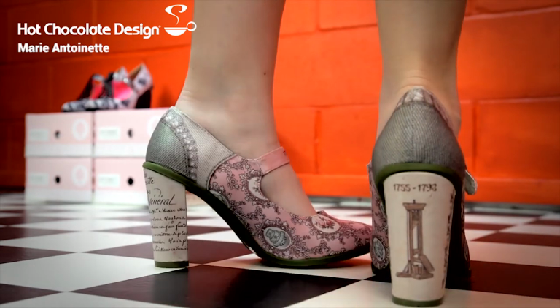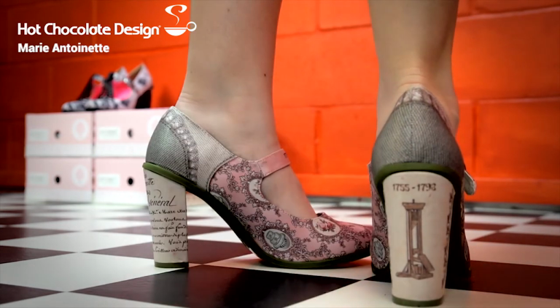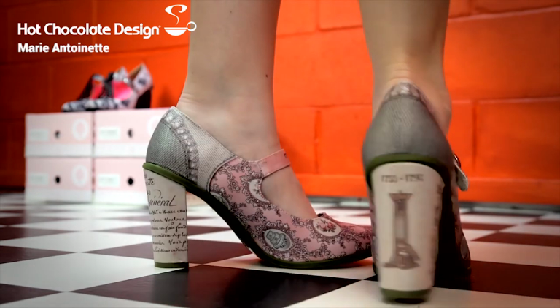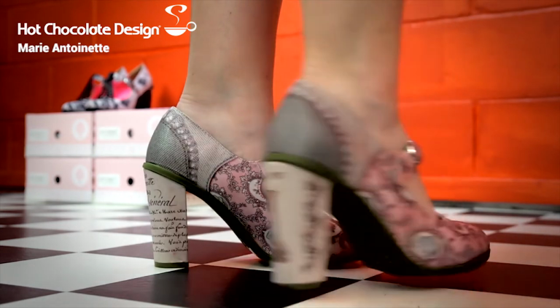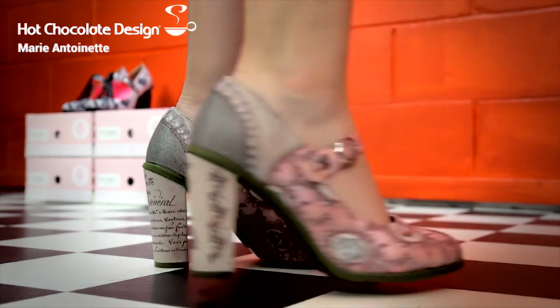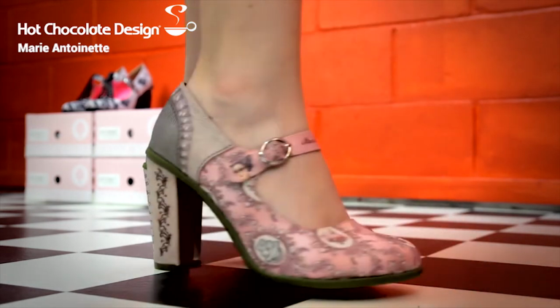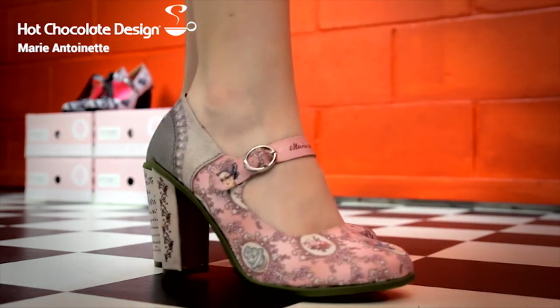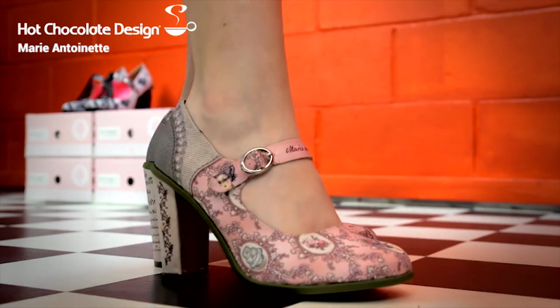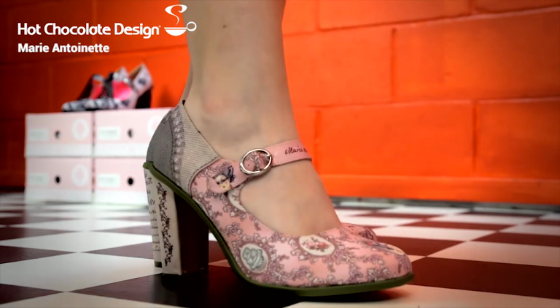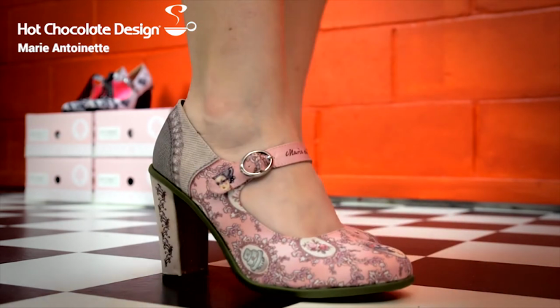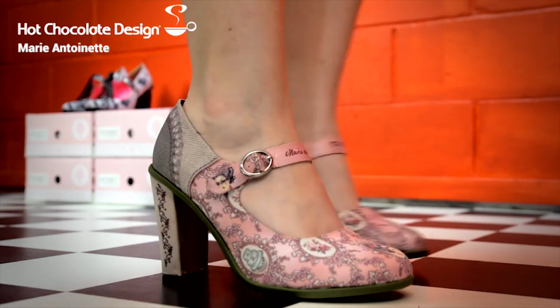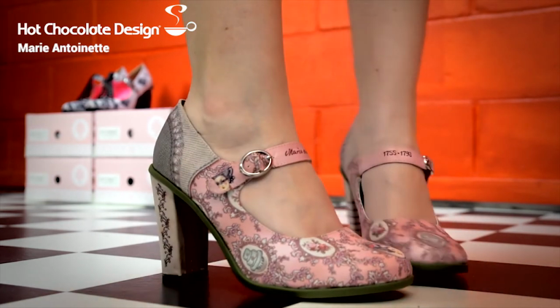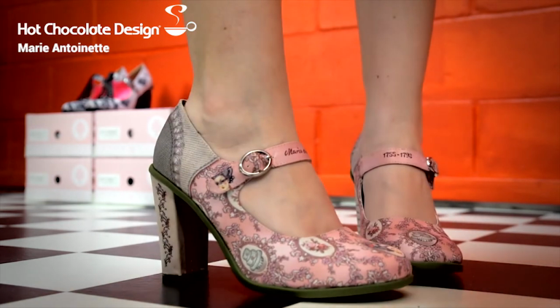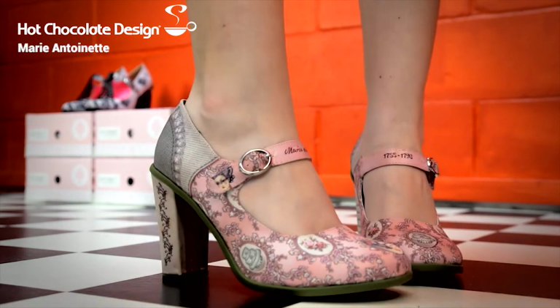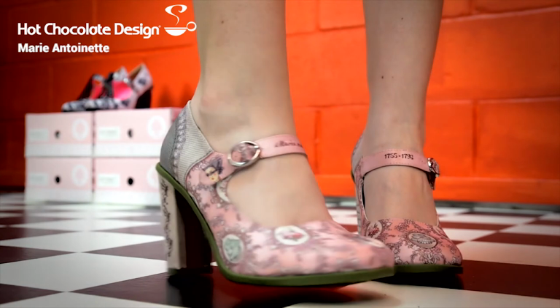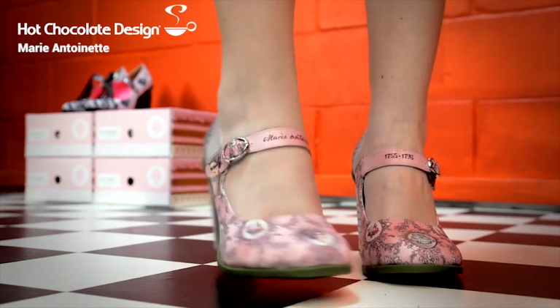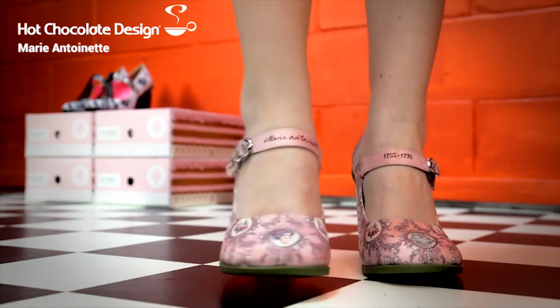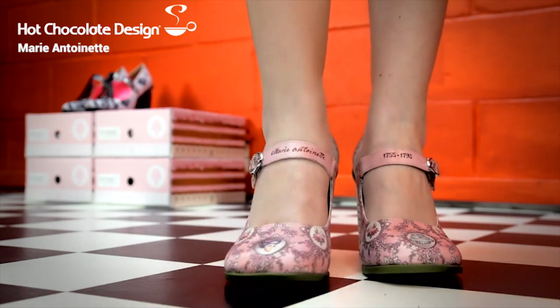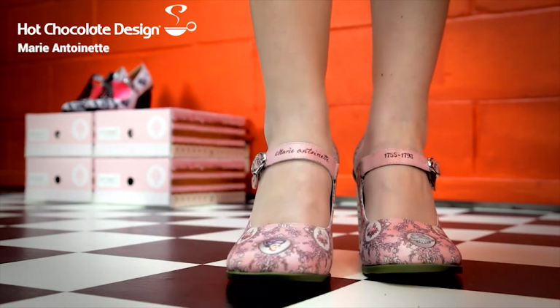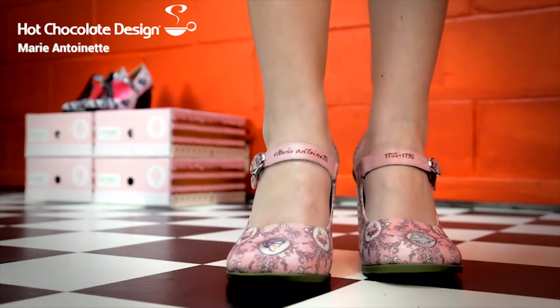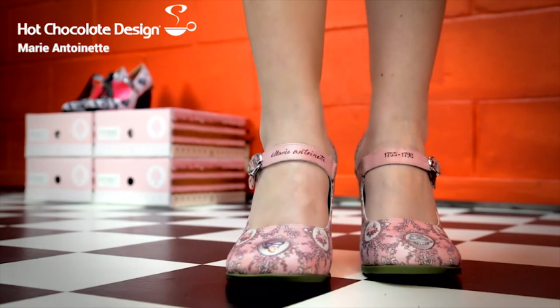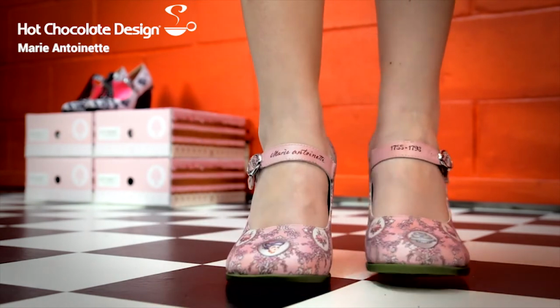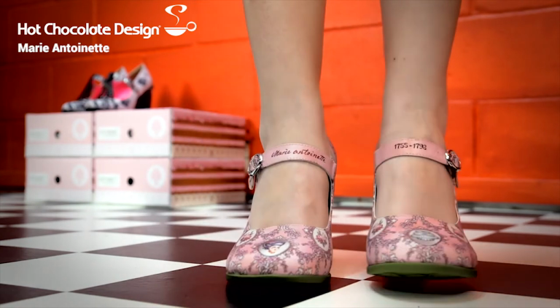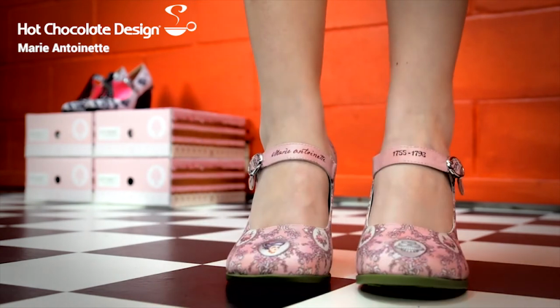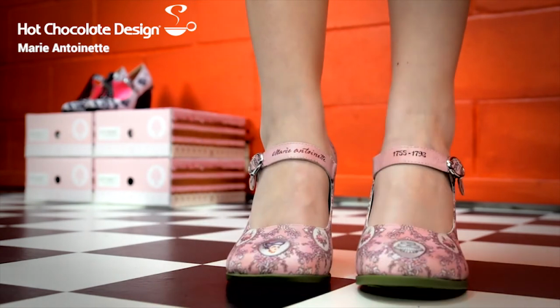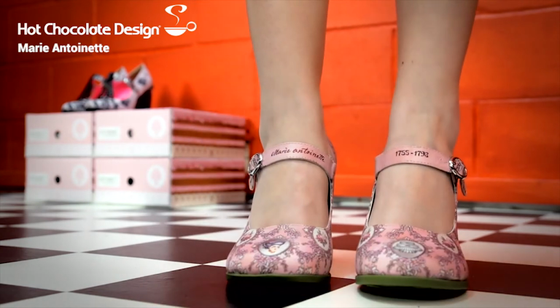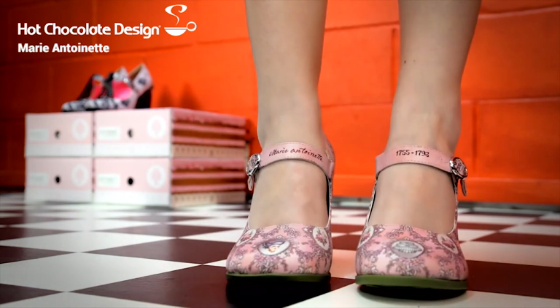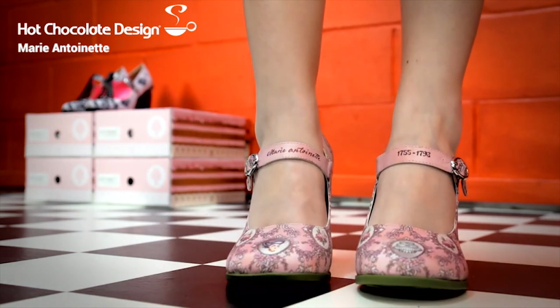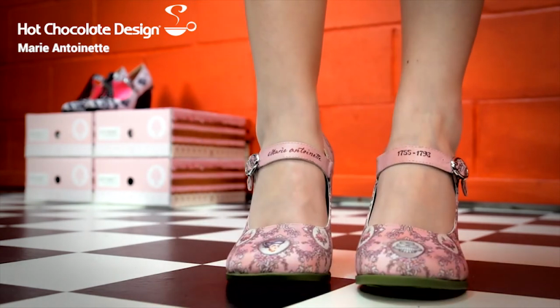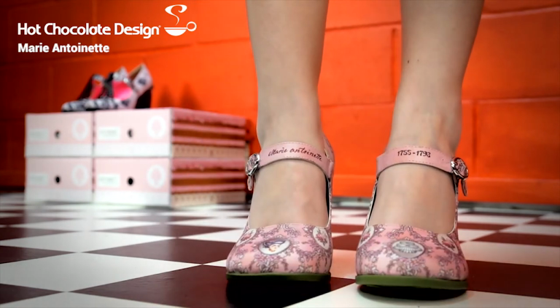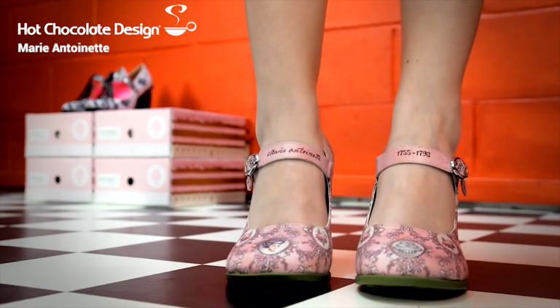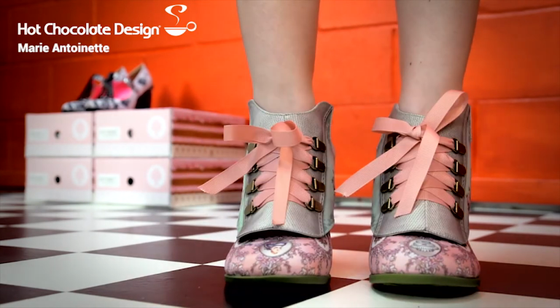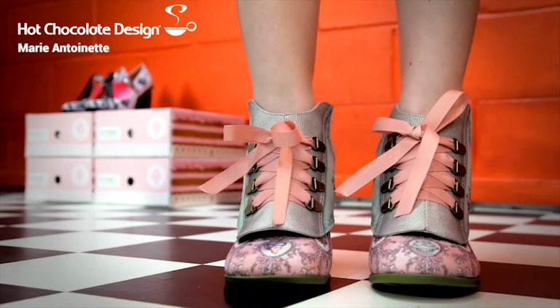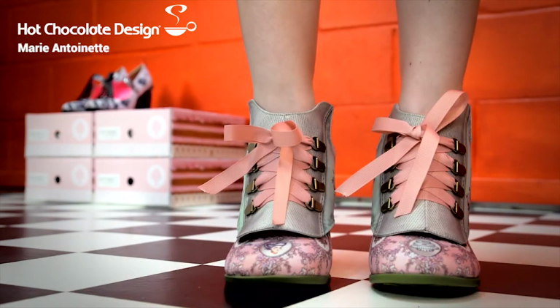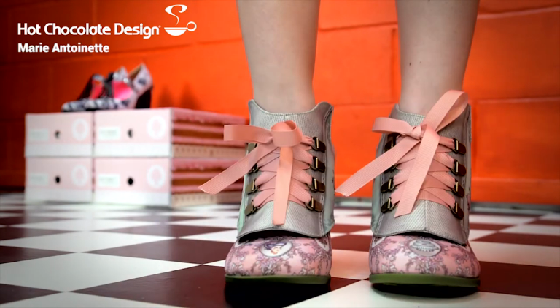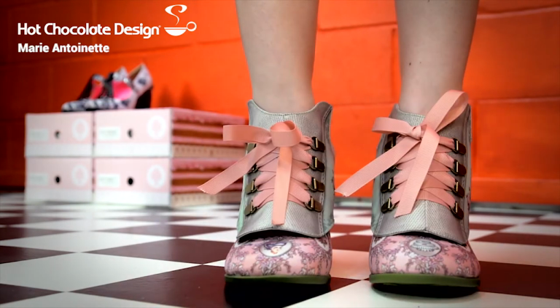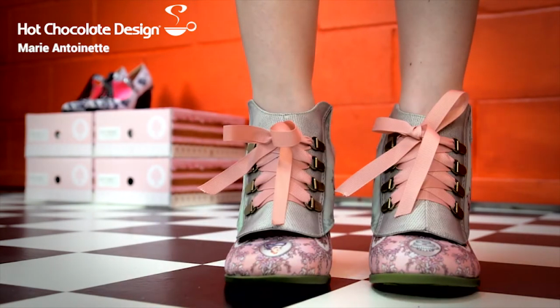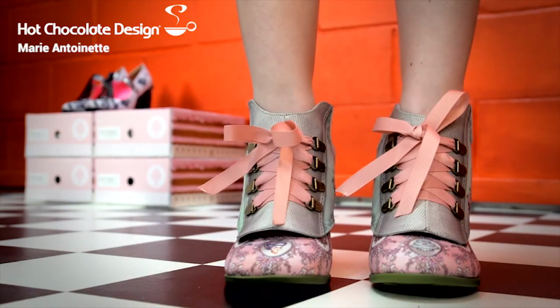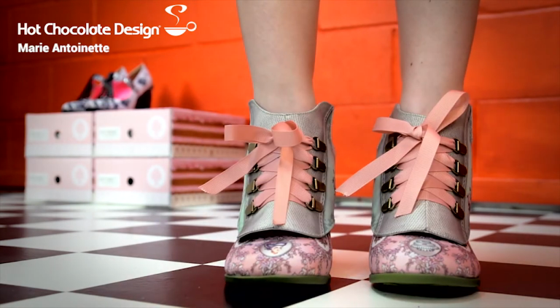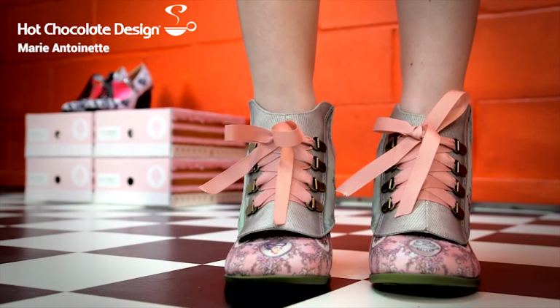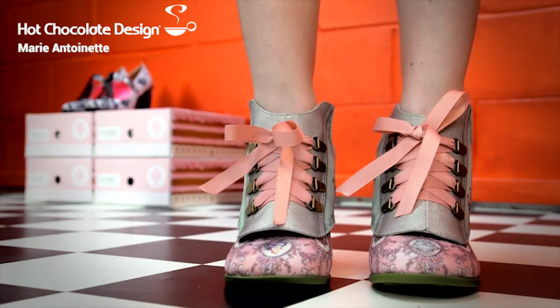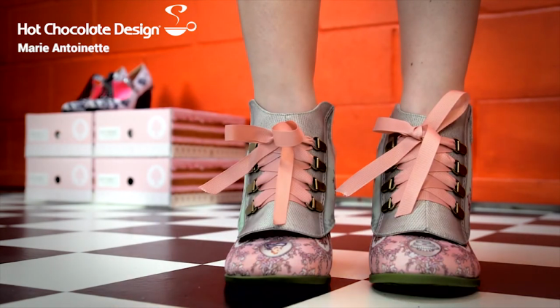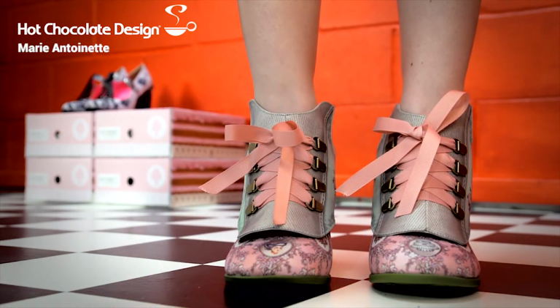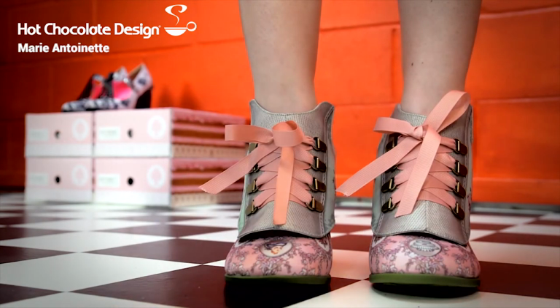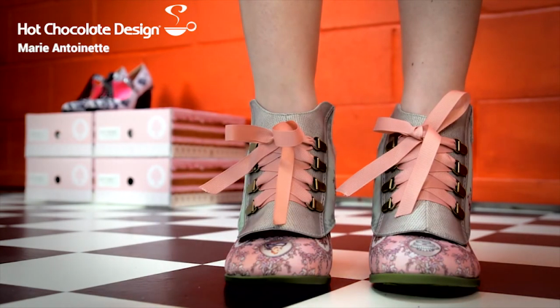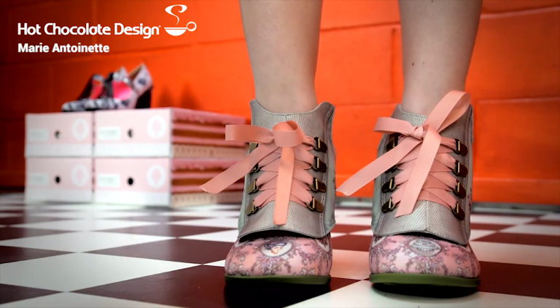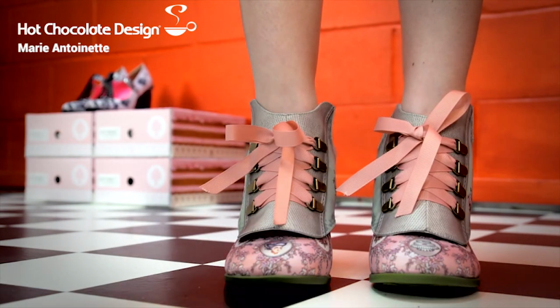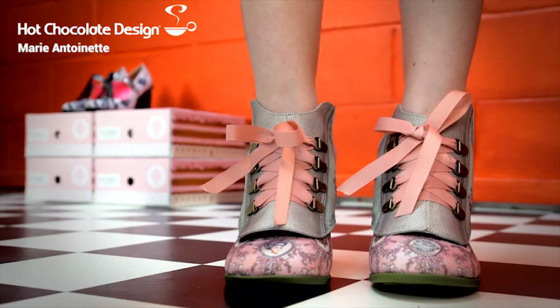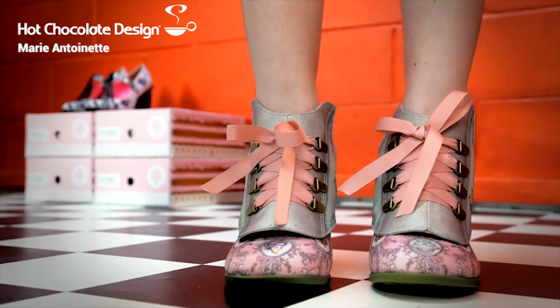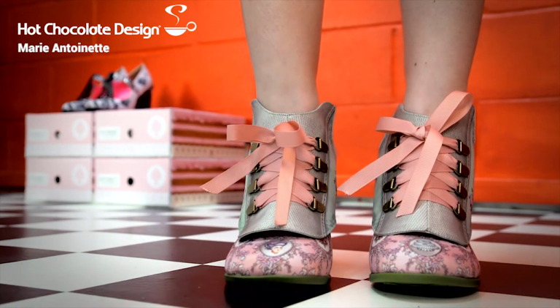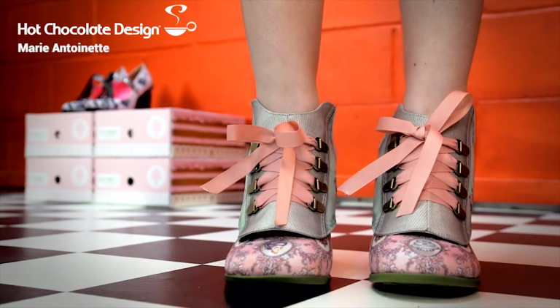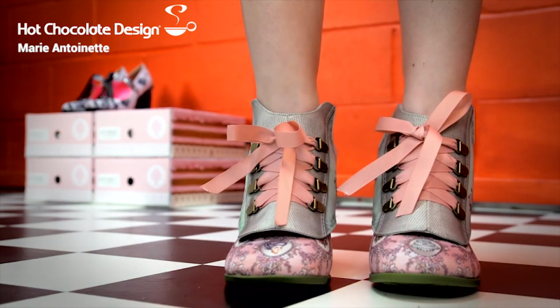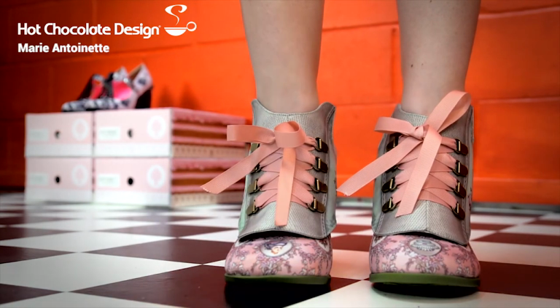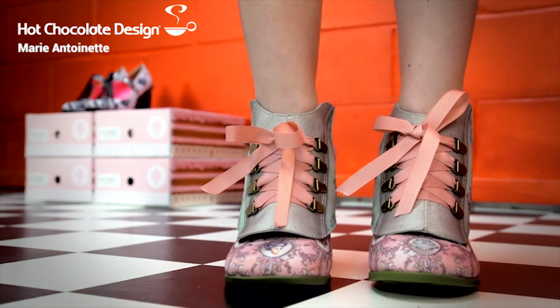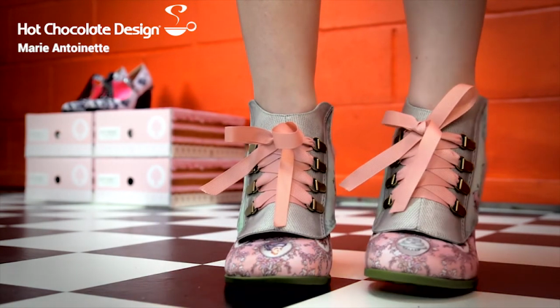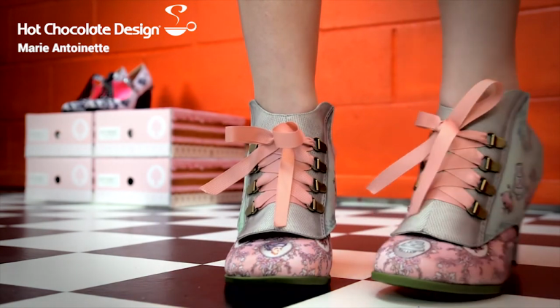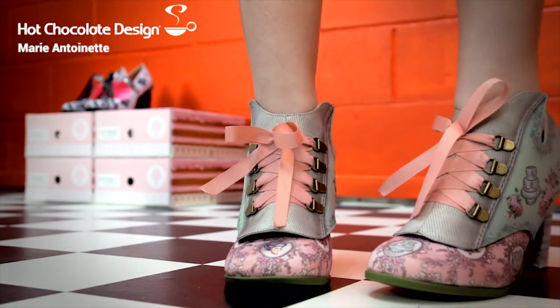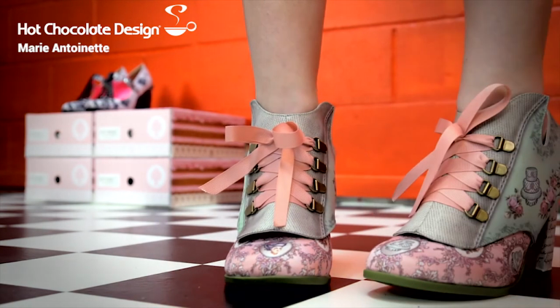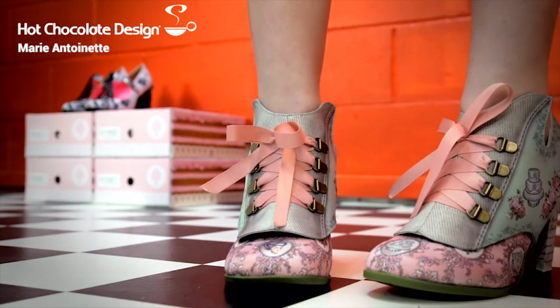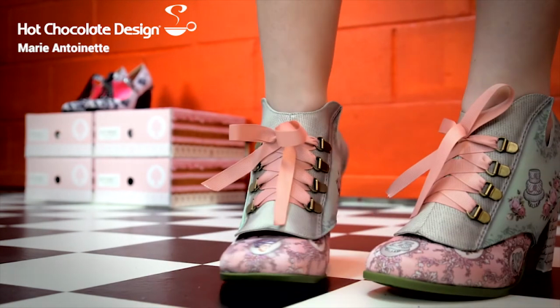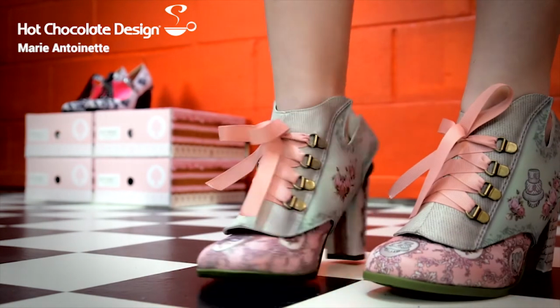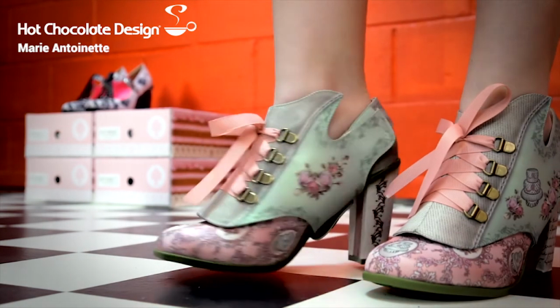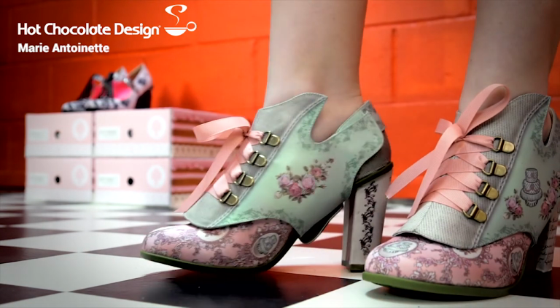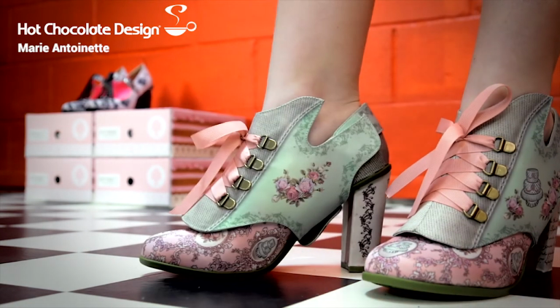And they also do this really sweet thing — flip-on panels, and they become cute booties.